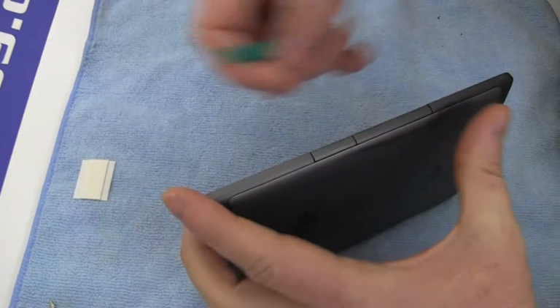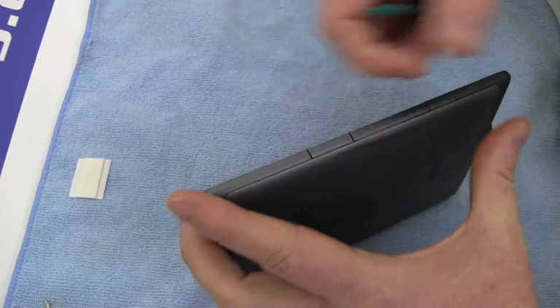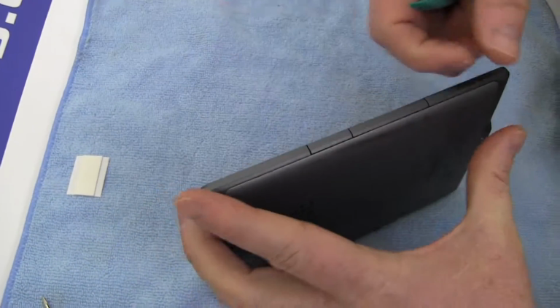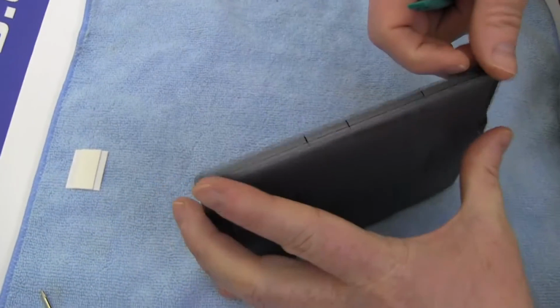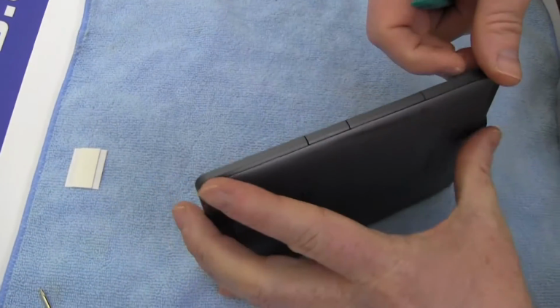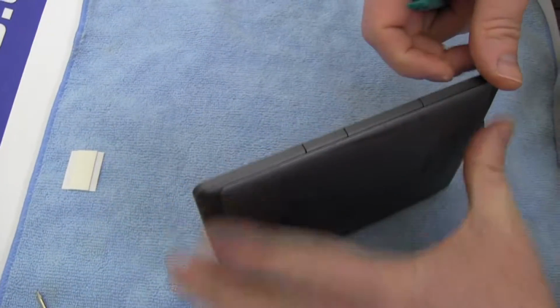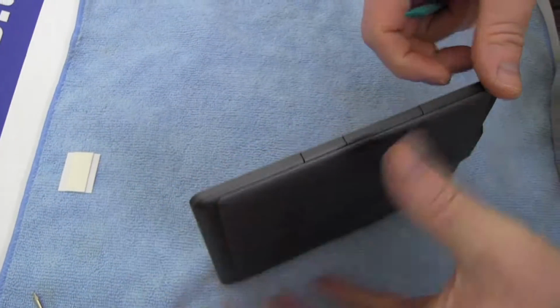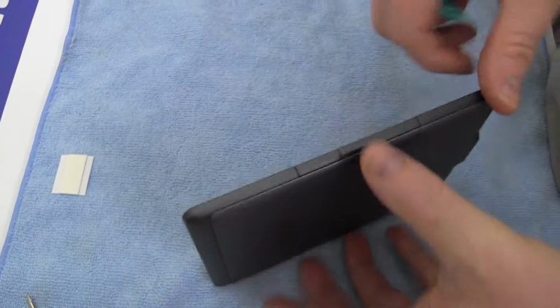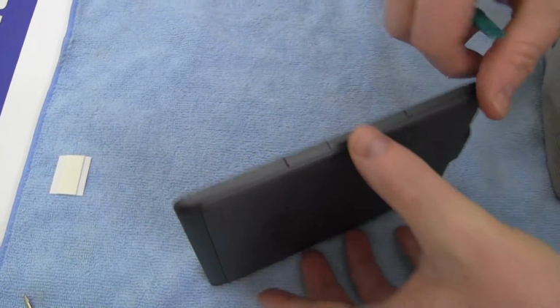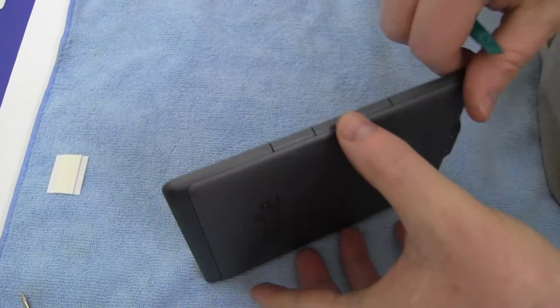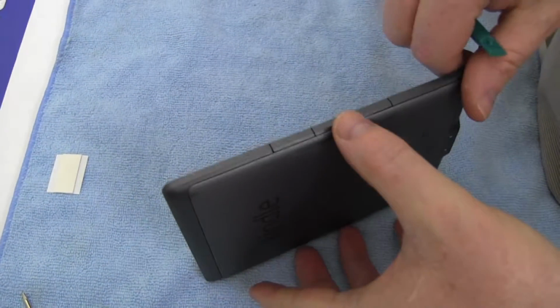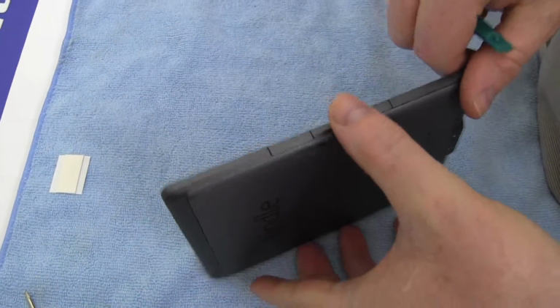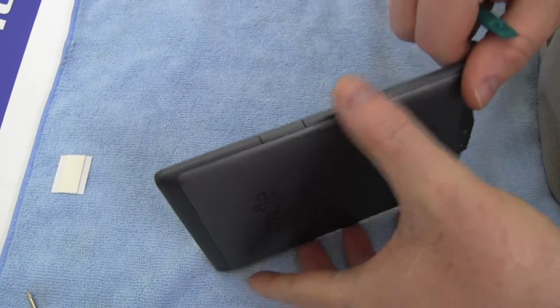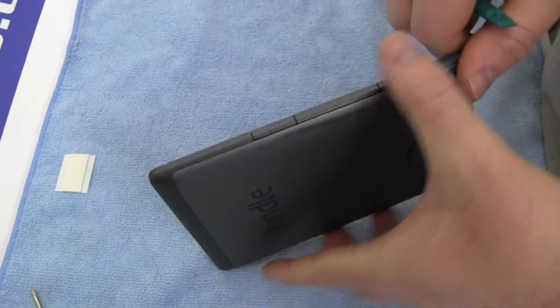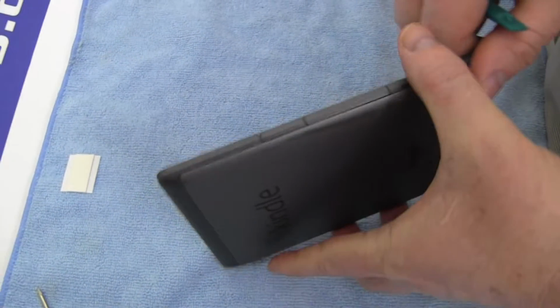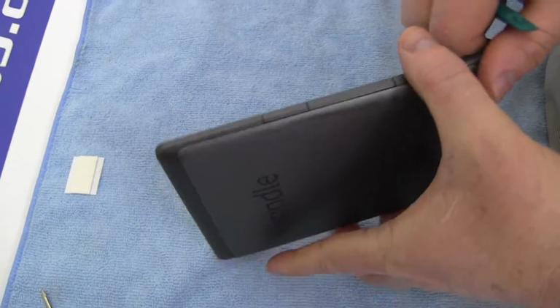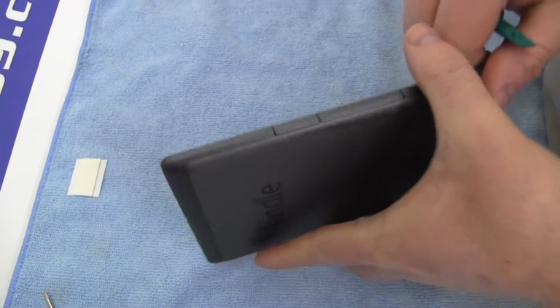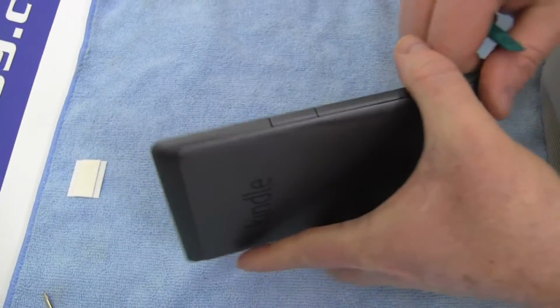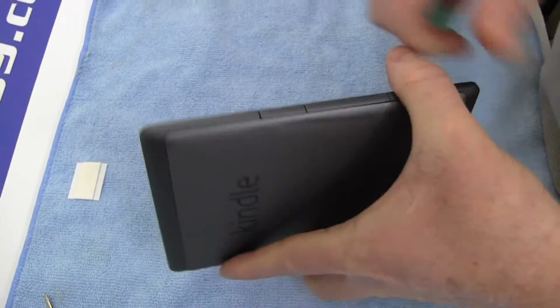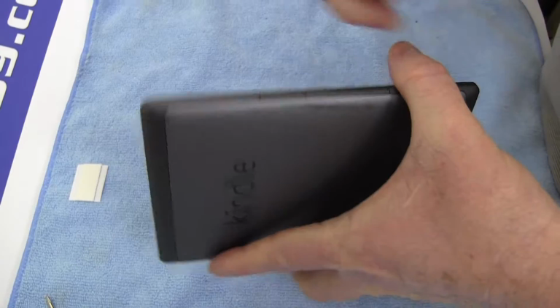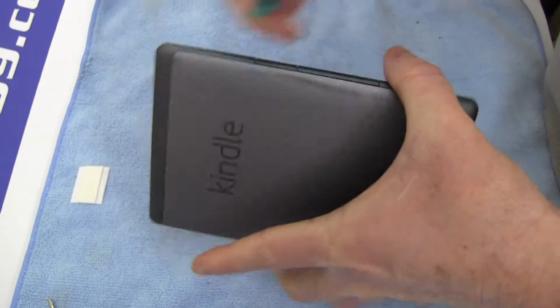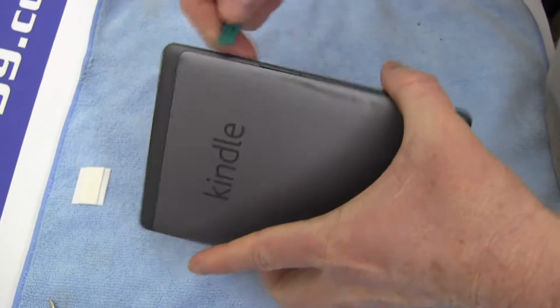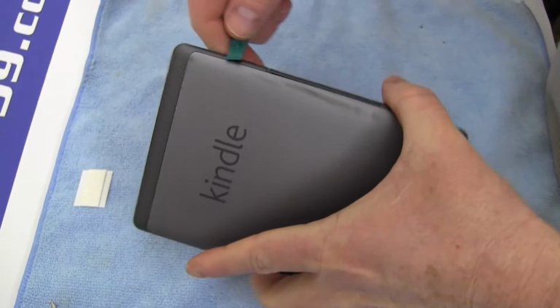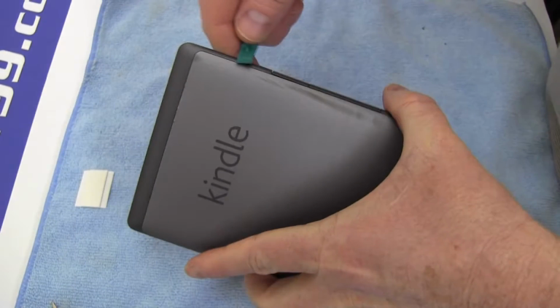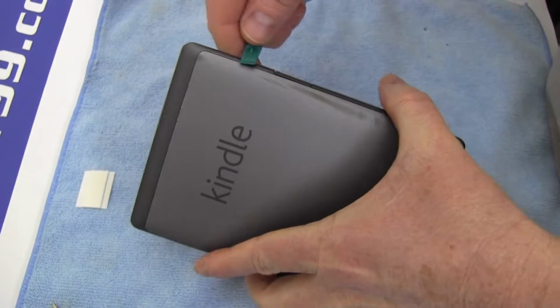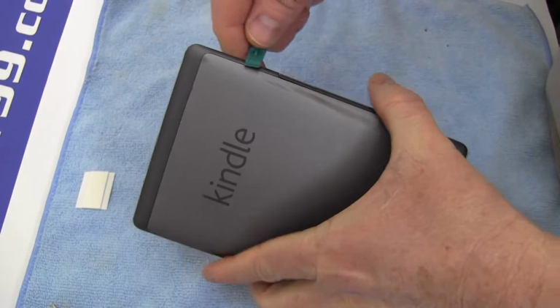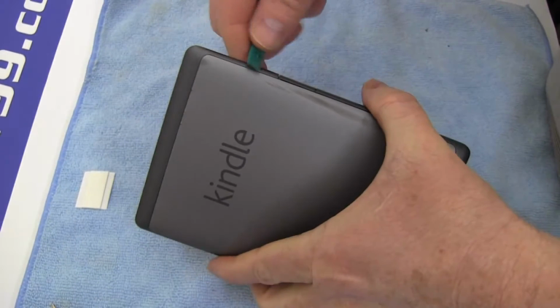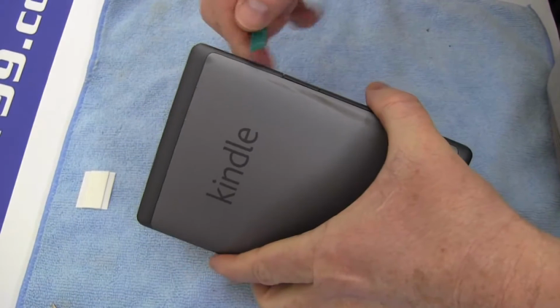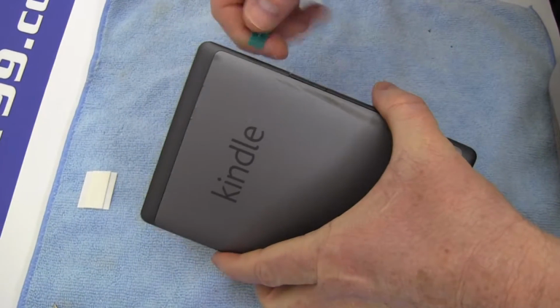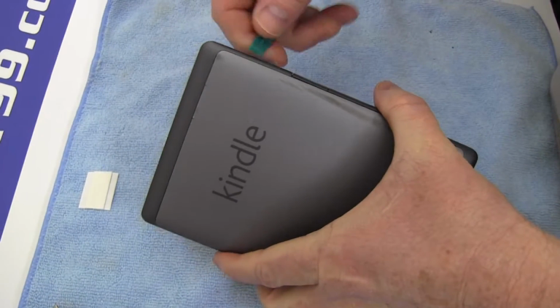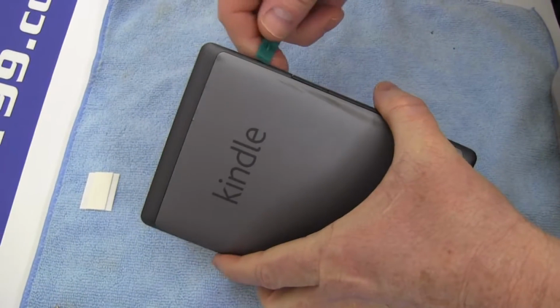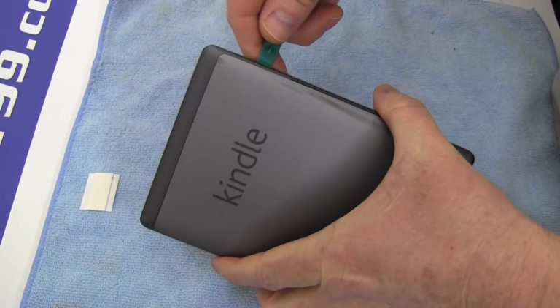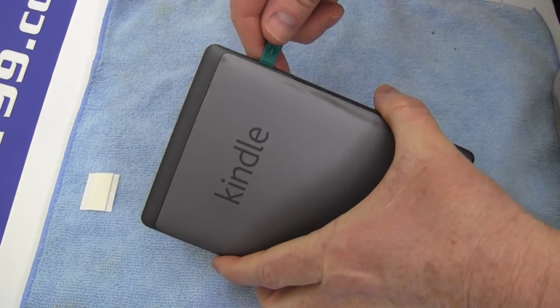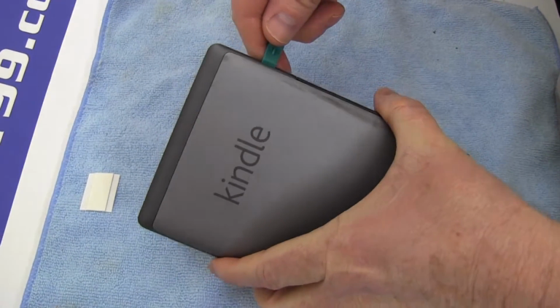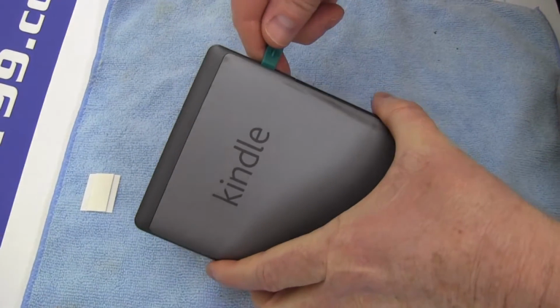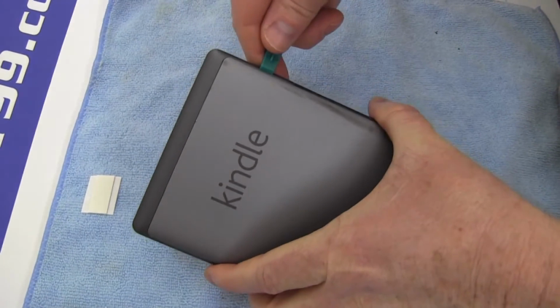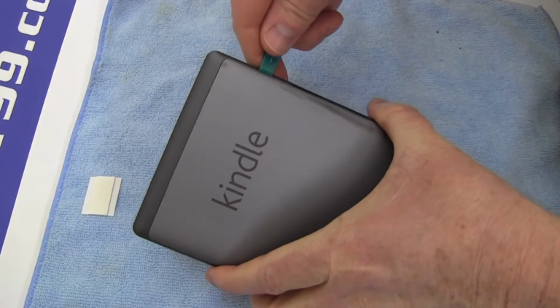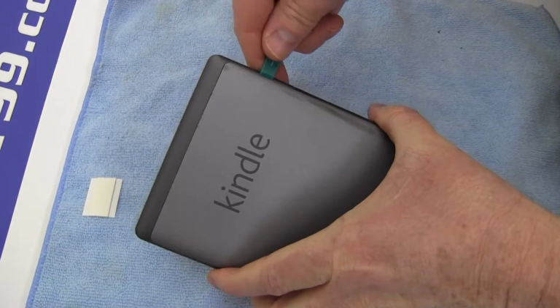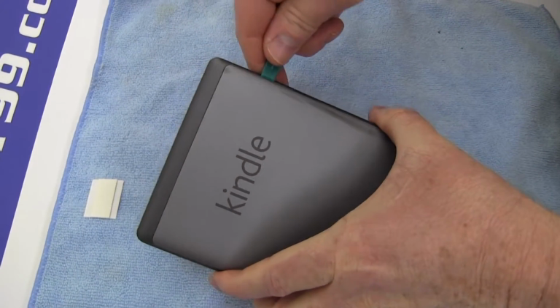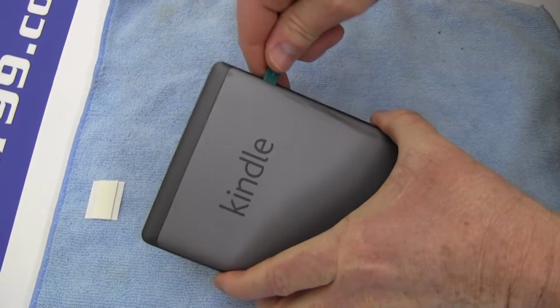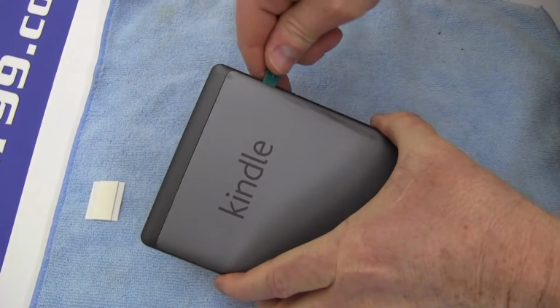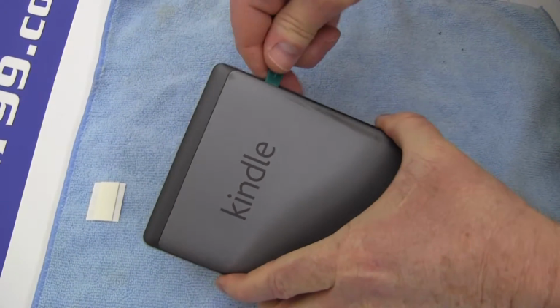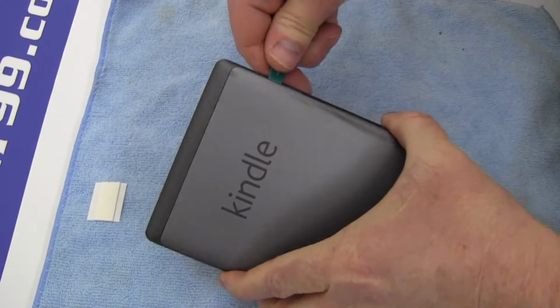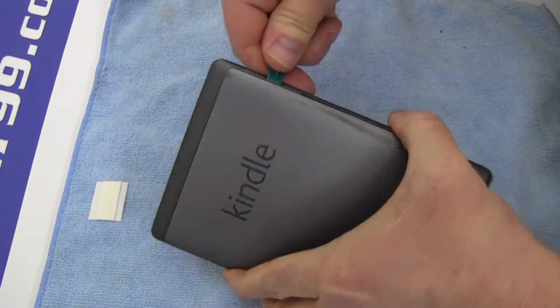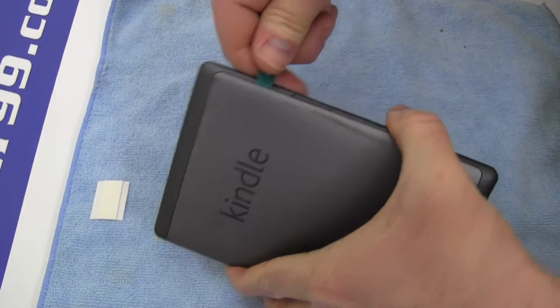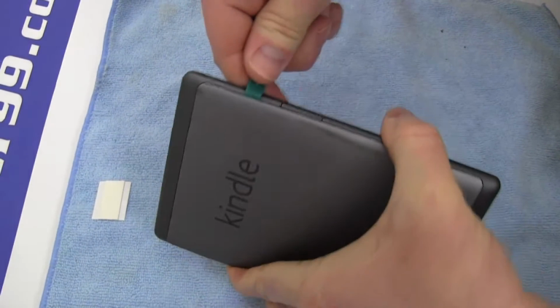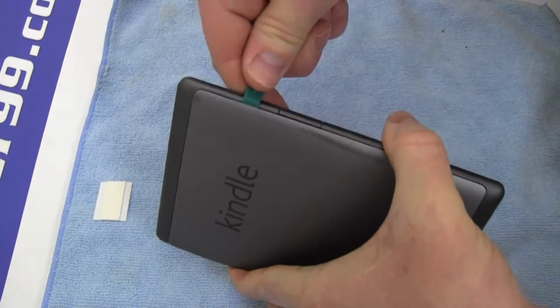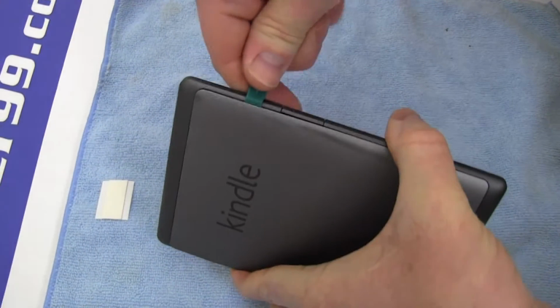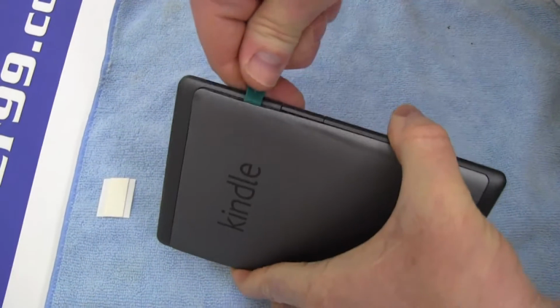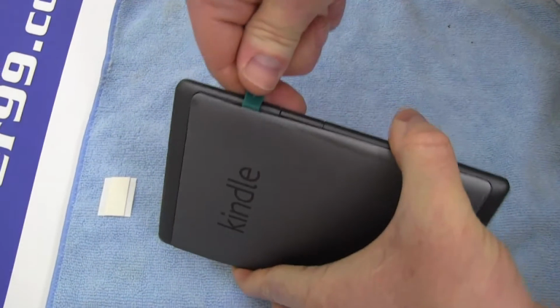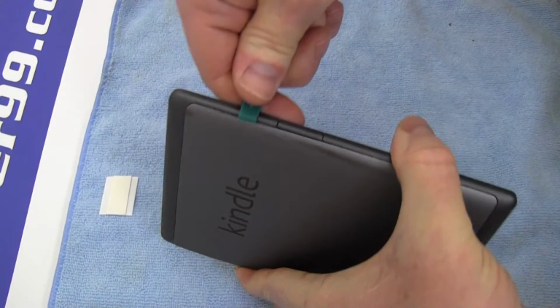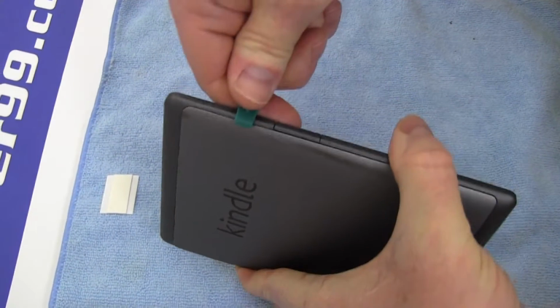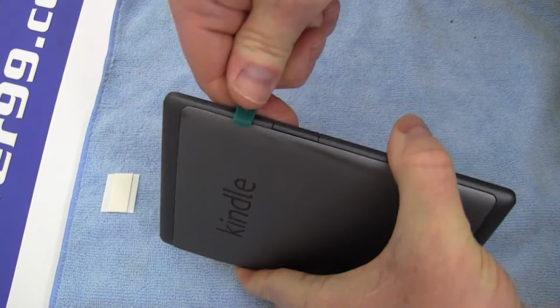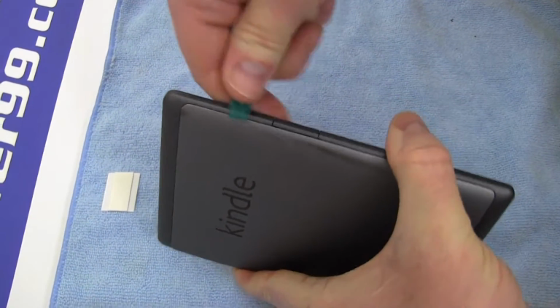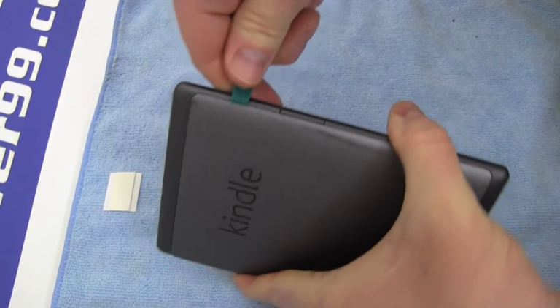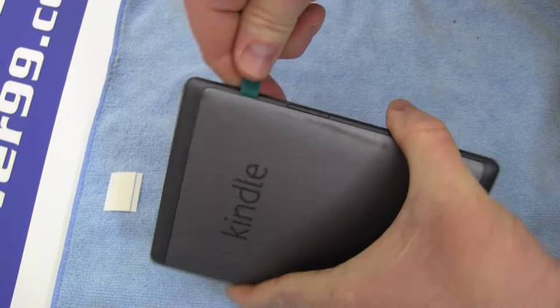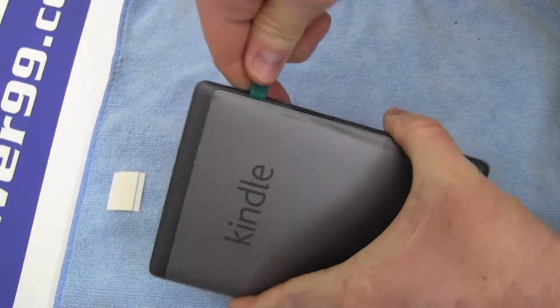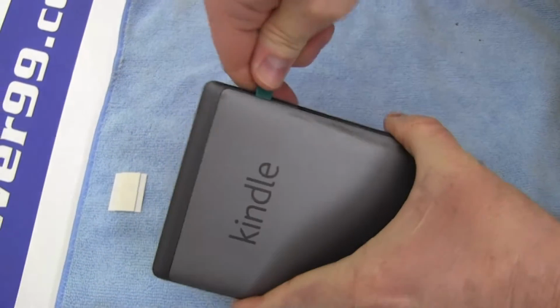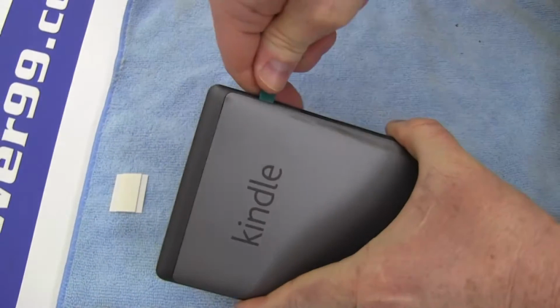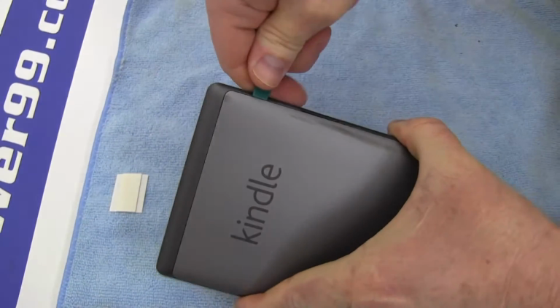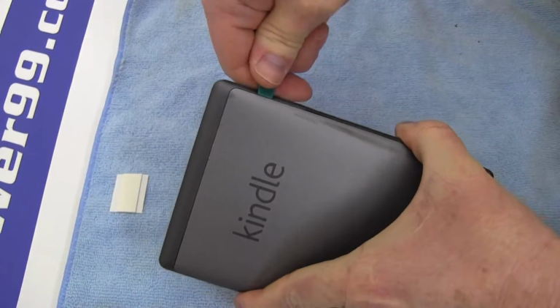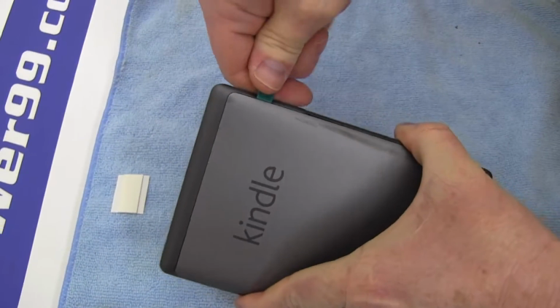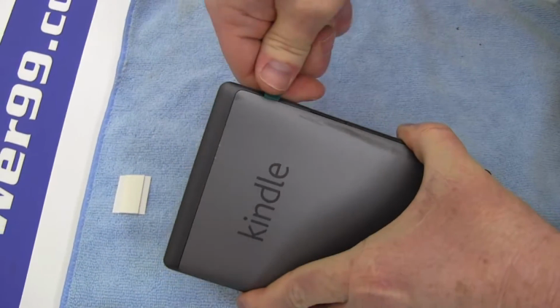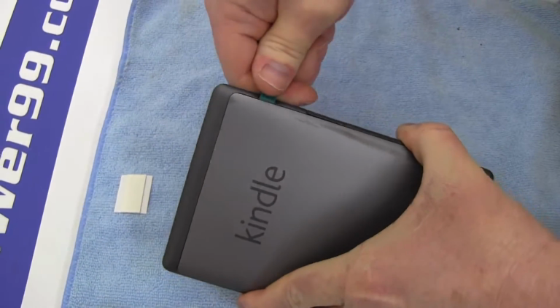Carefully remove the back cover as shown, using the special tool provided in your kit from NewPower99.com.